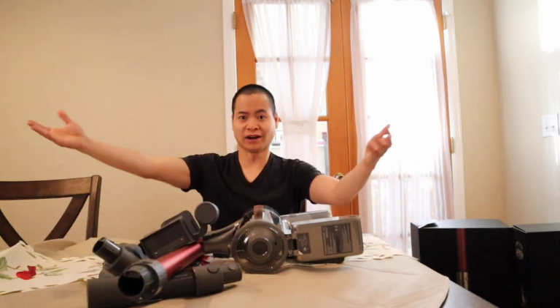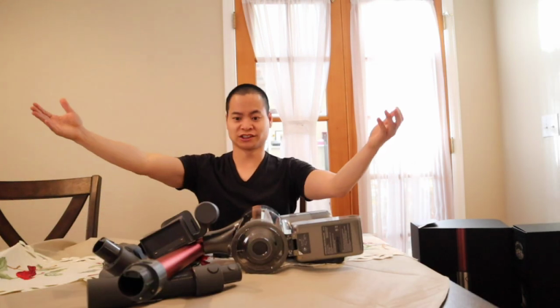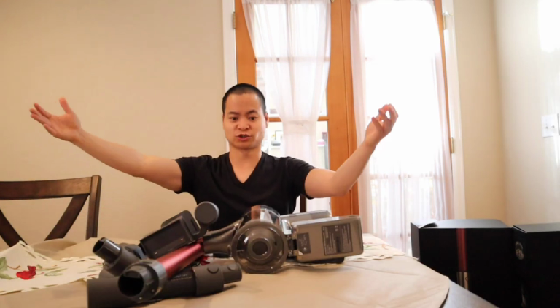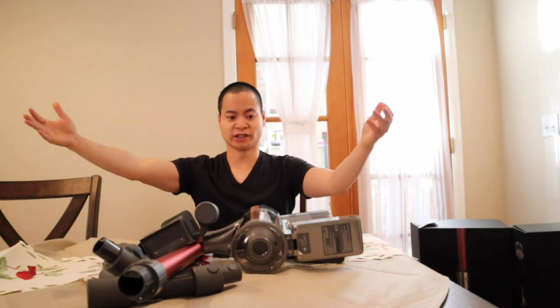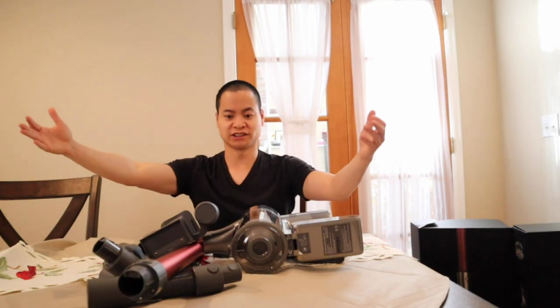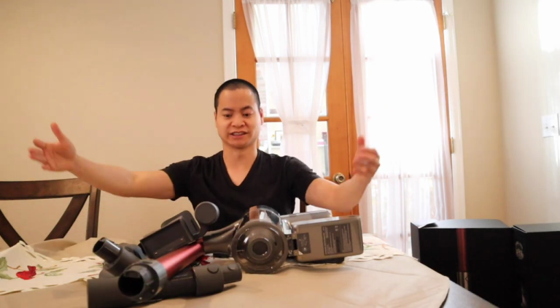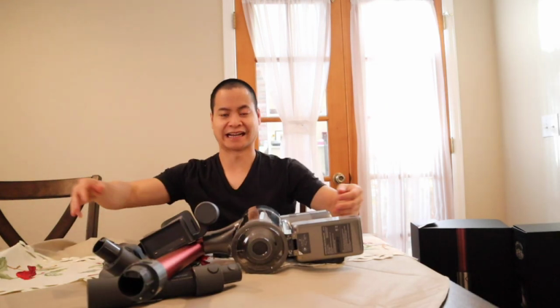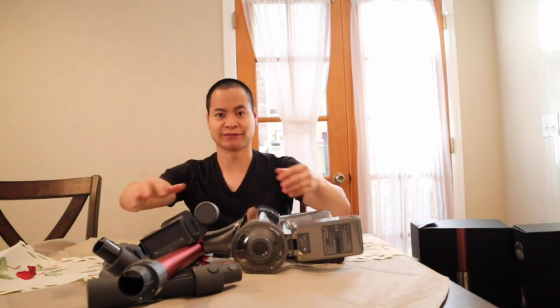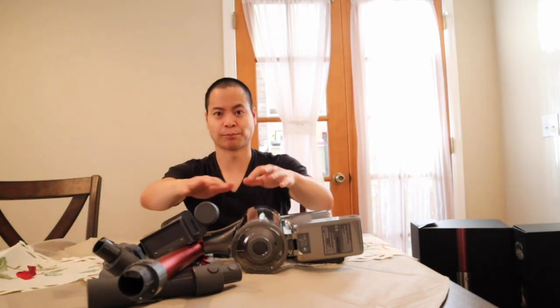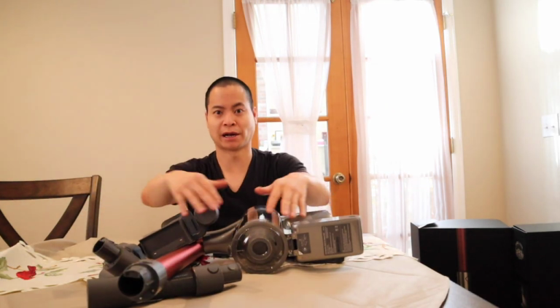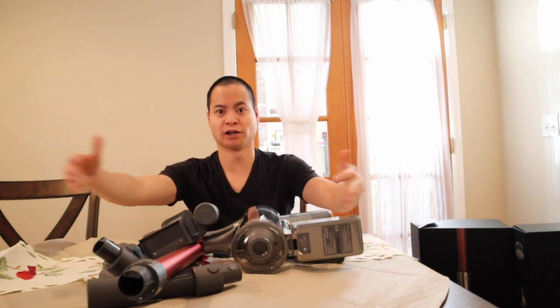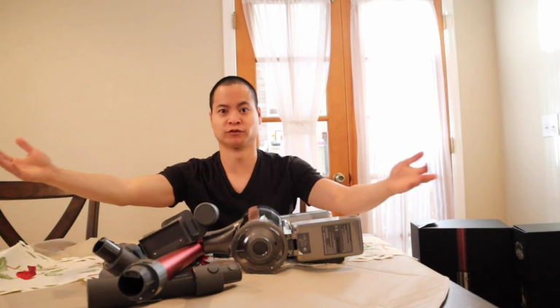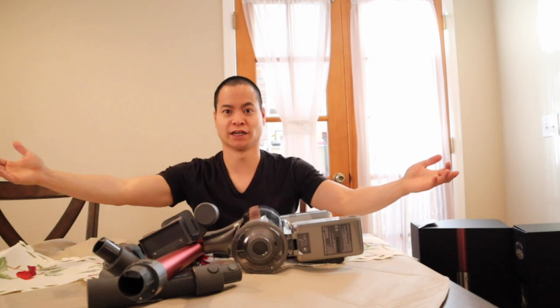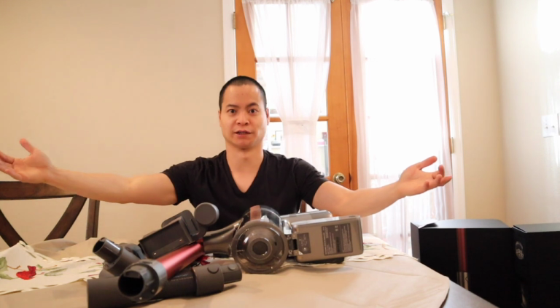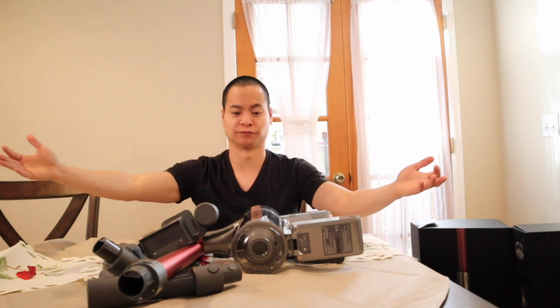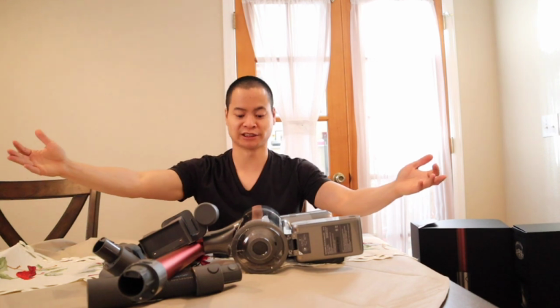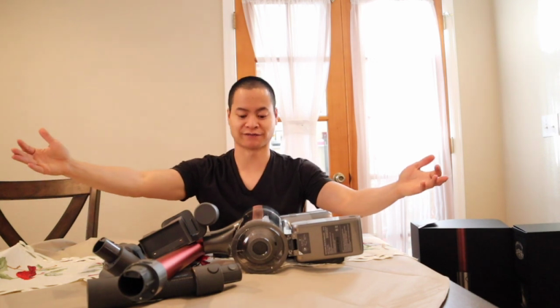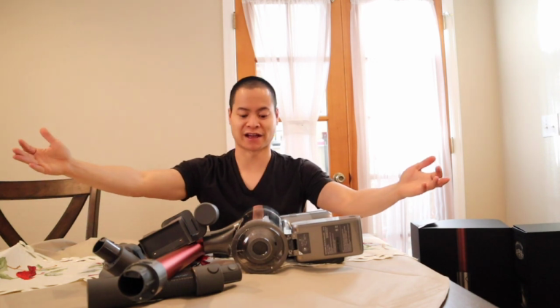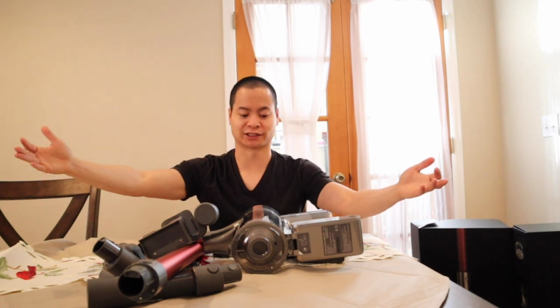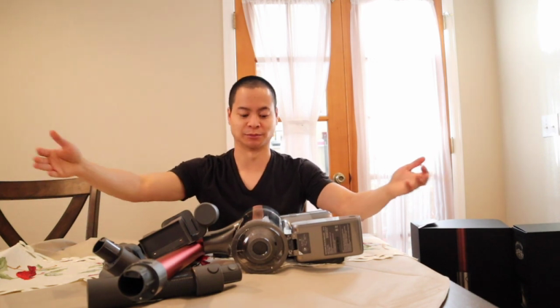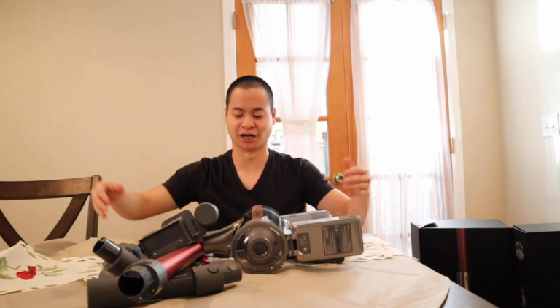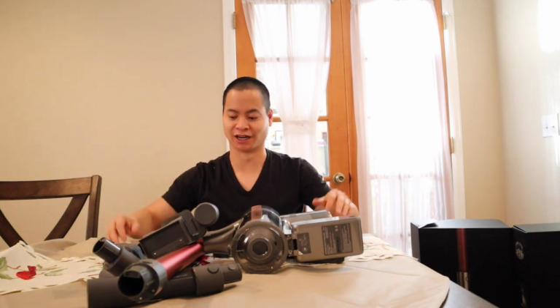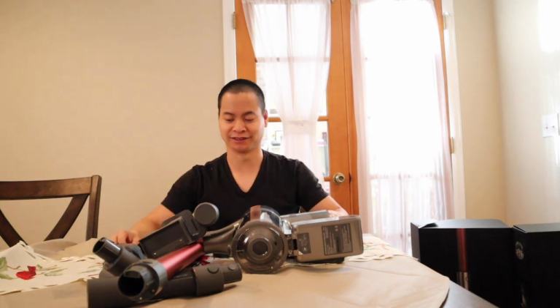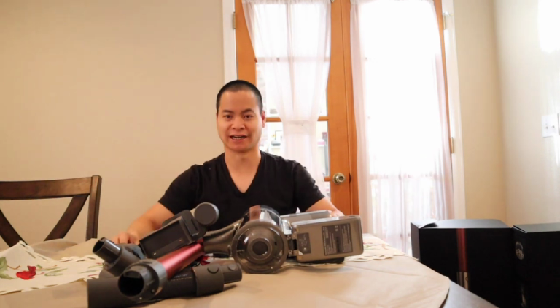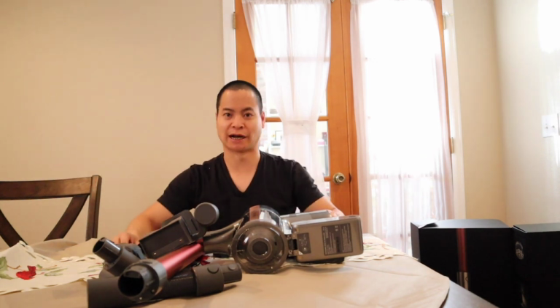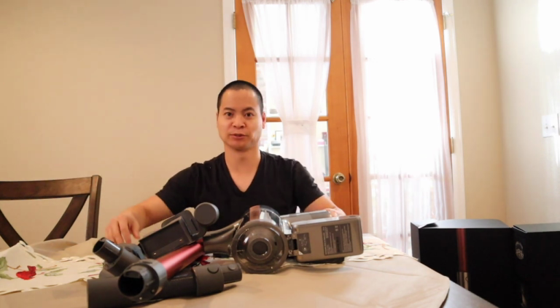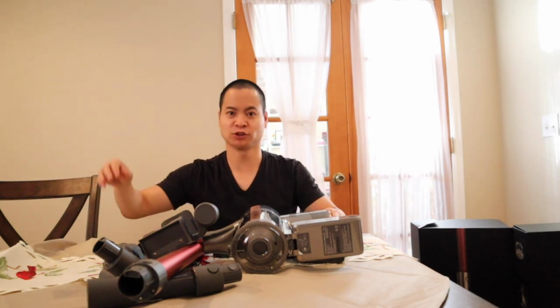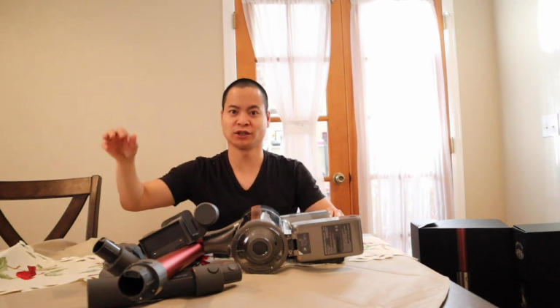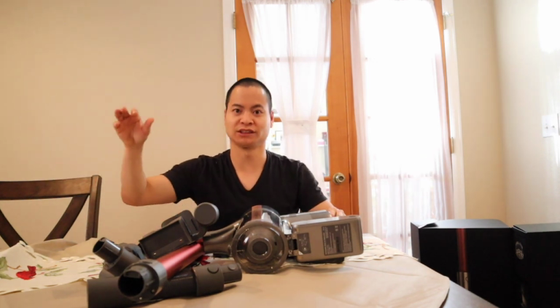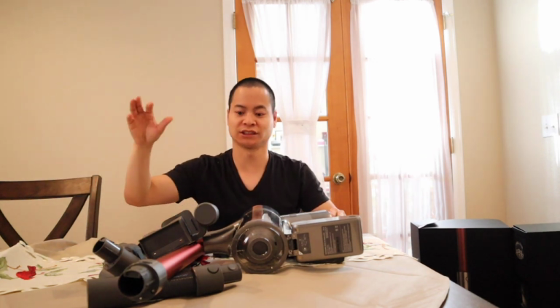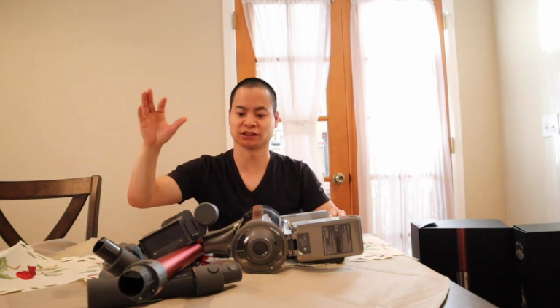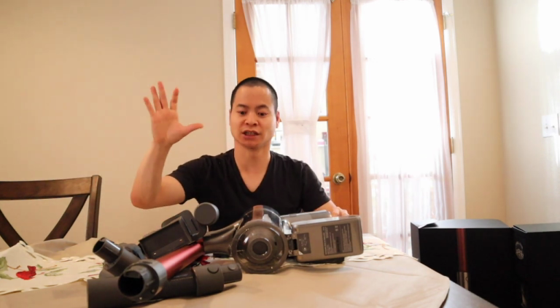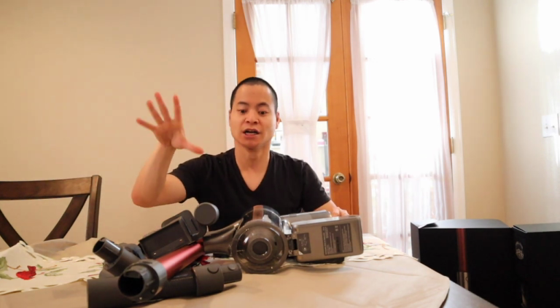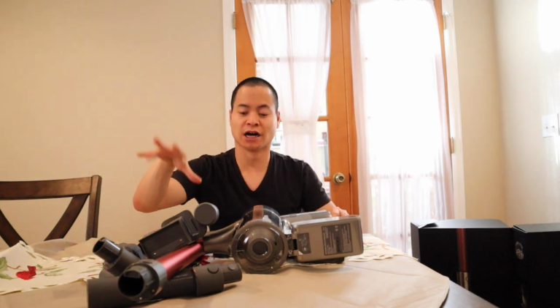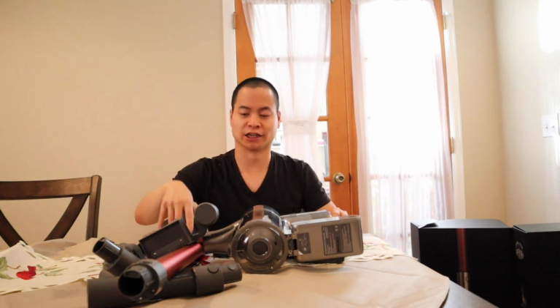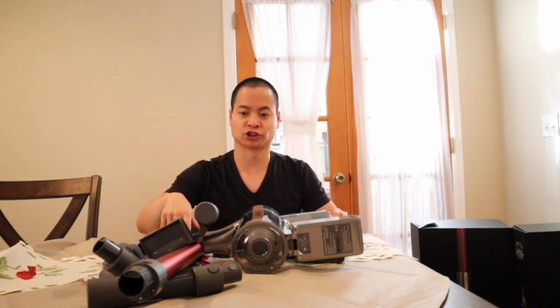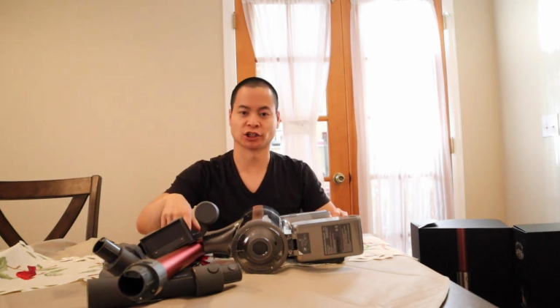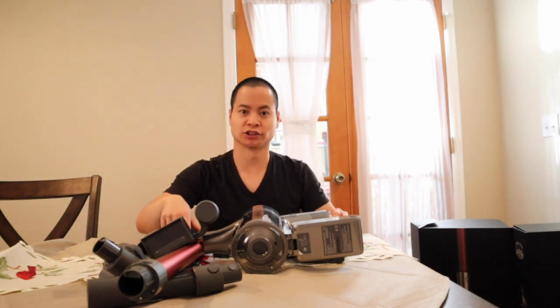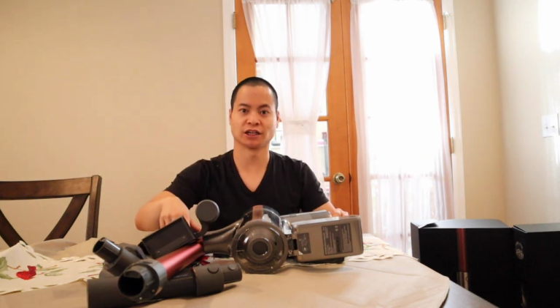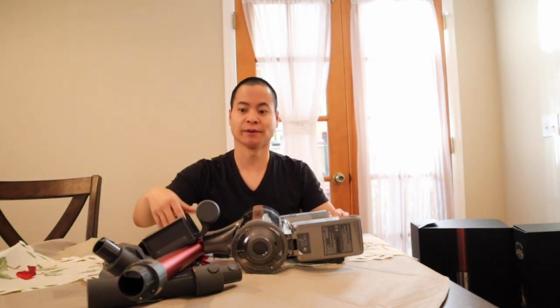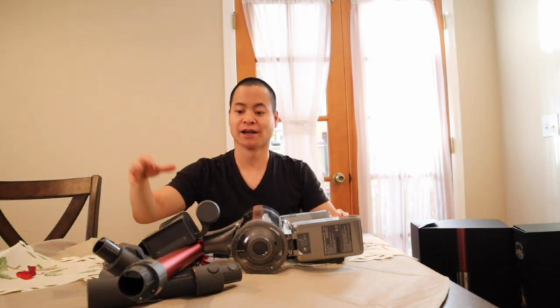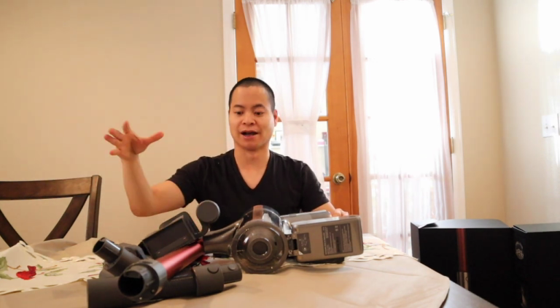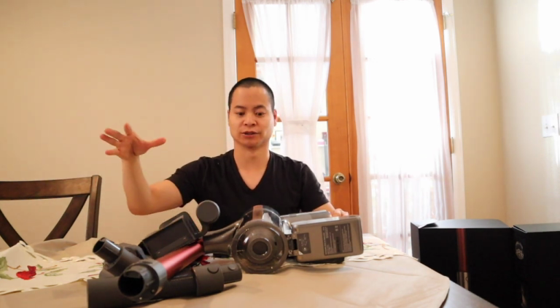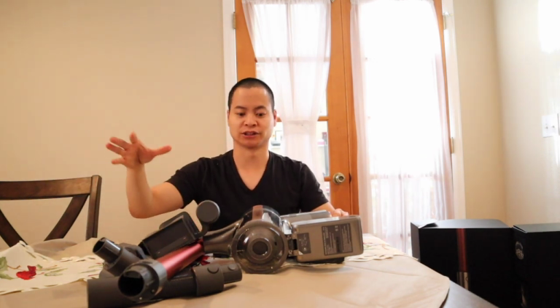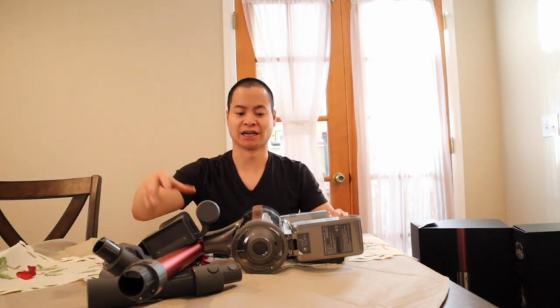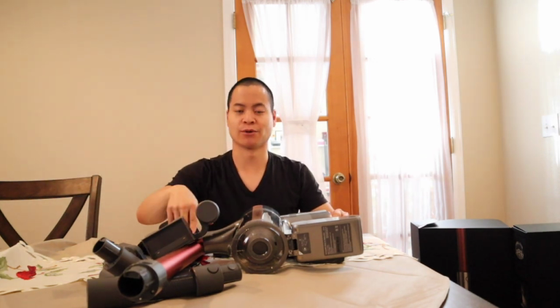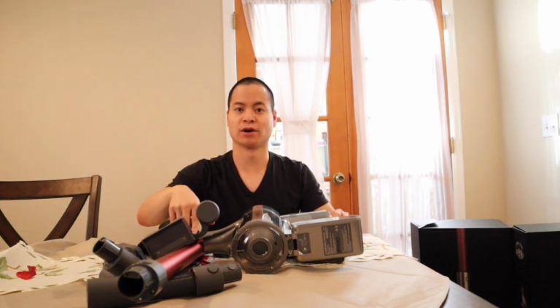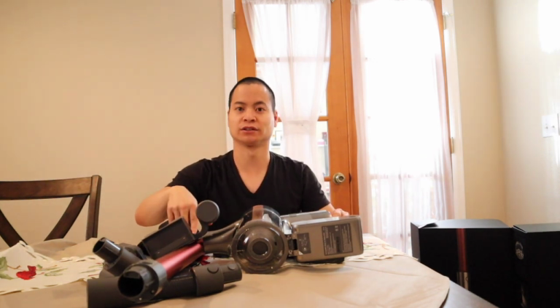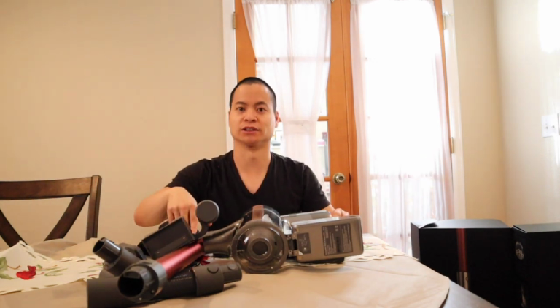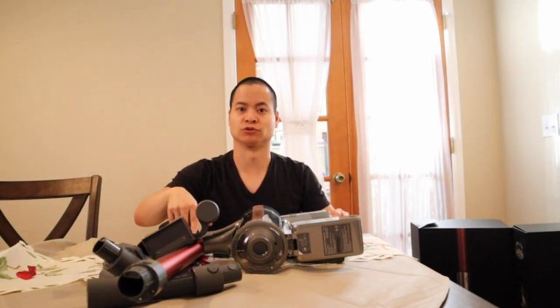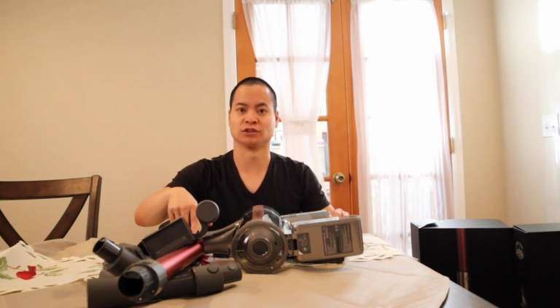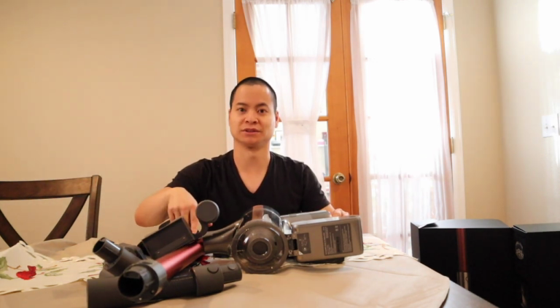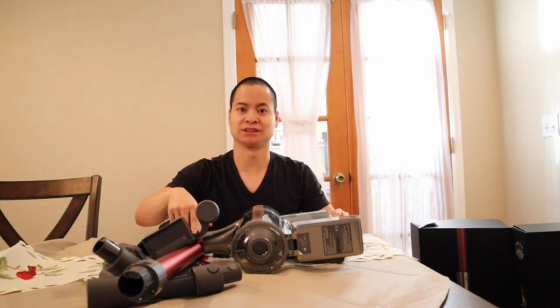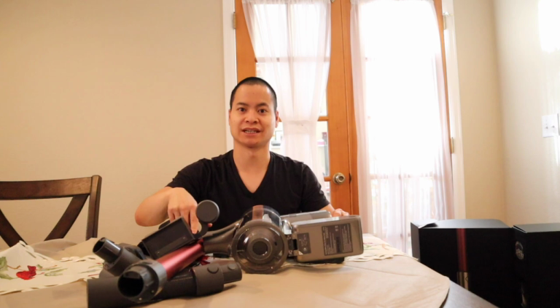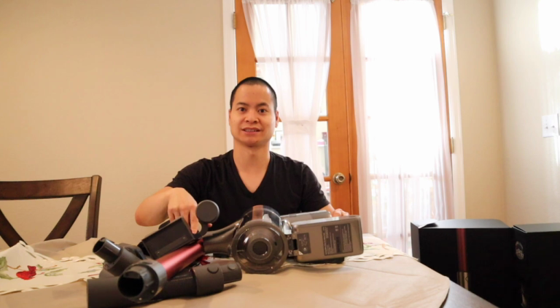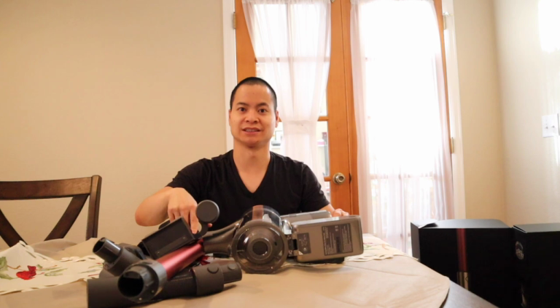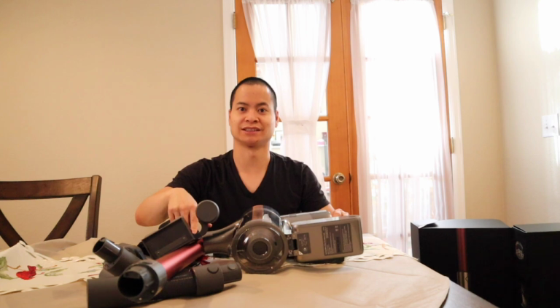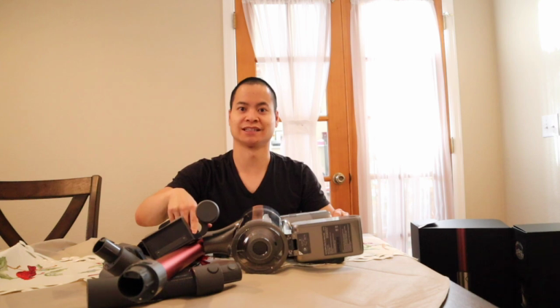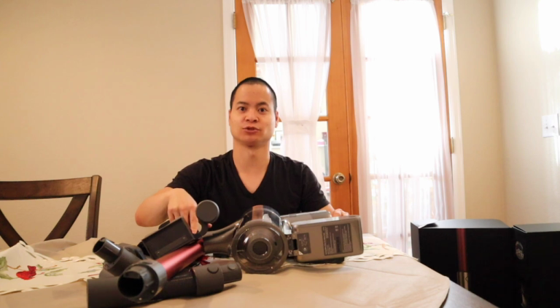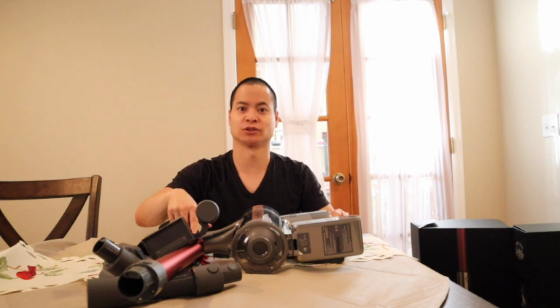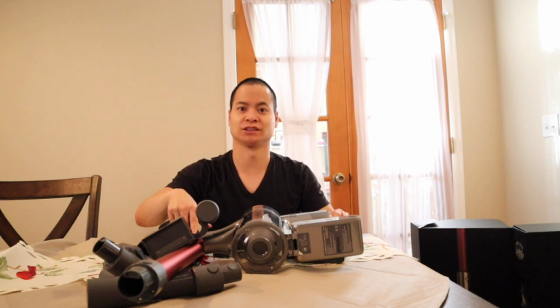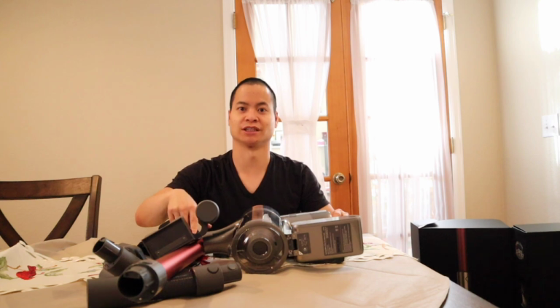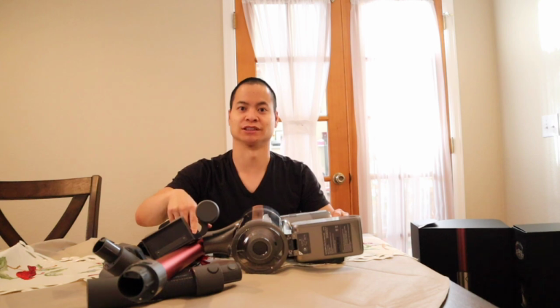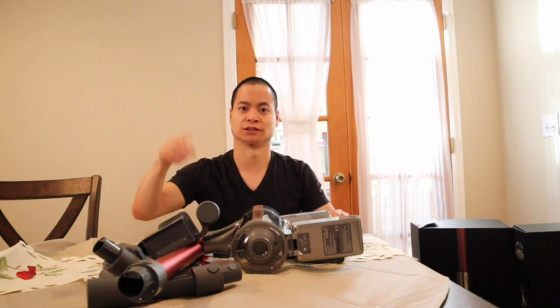Well, this is crazy — I have a pile of stick vacuums. I'm going to go ahead and get this charged up and we'll see how well the Dreamy Tech T20 does.